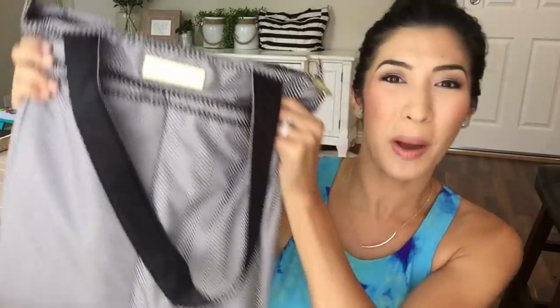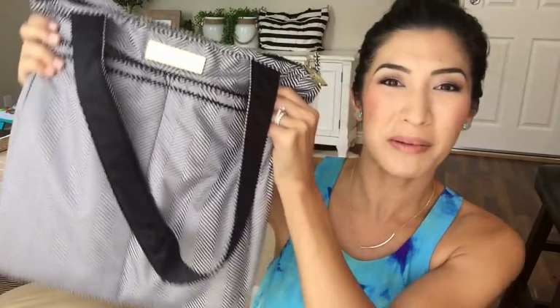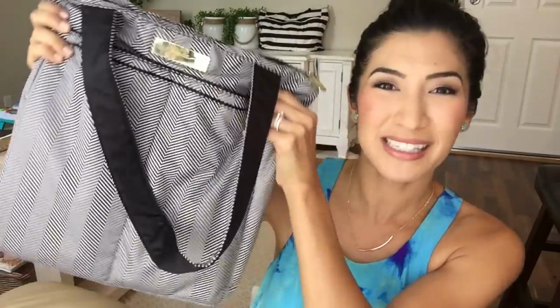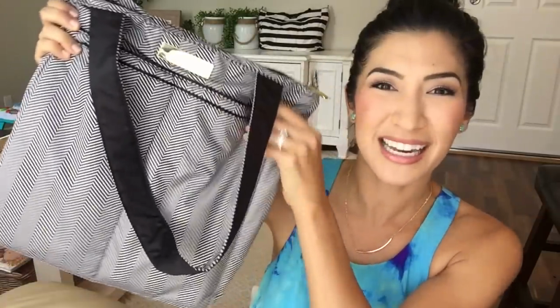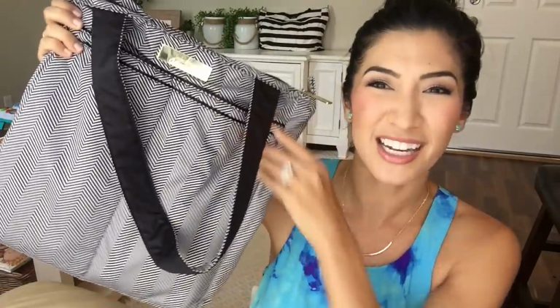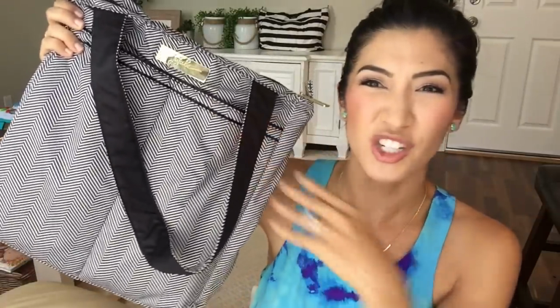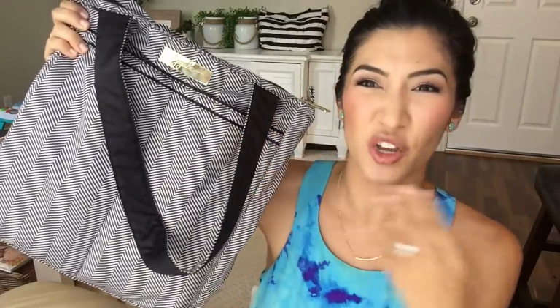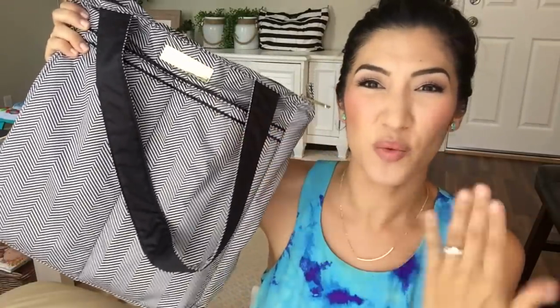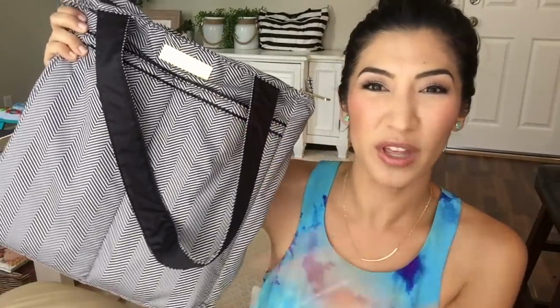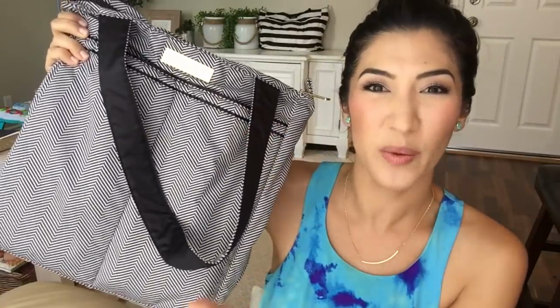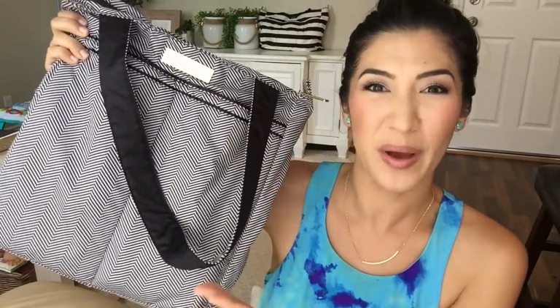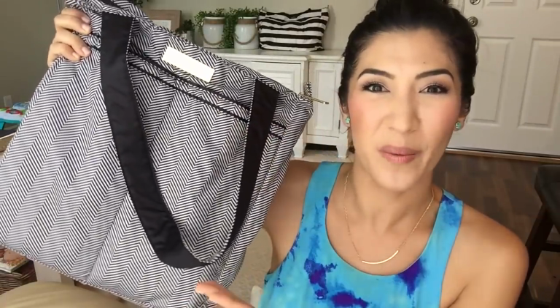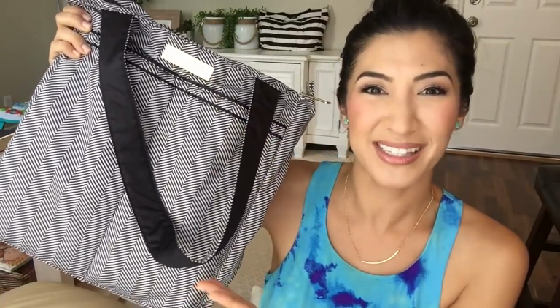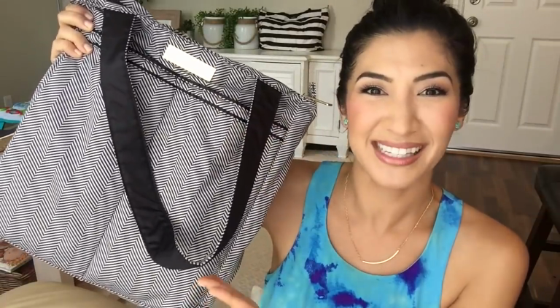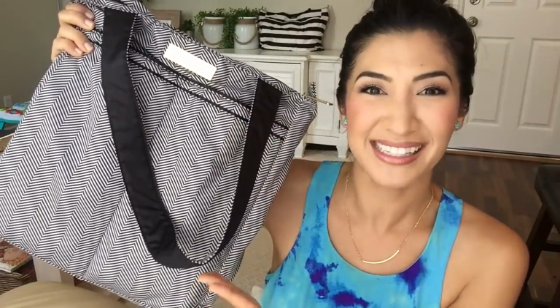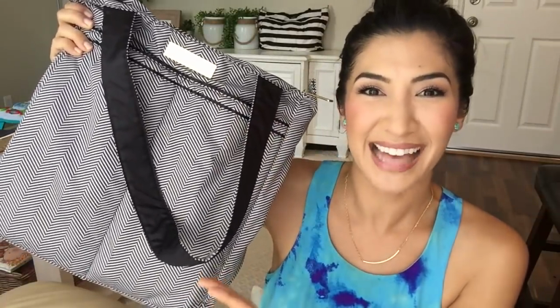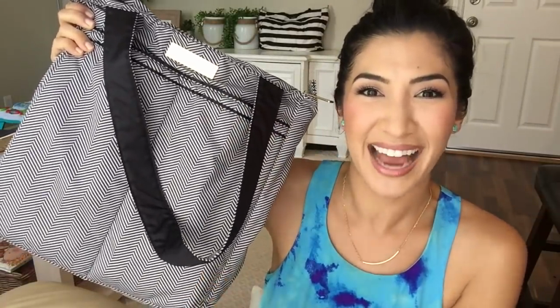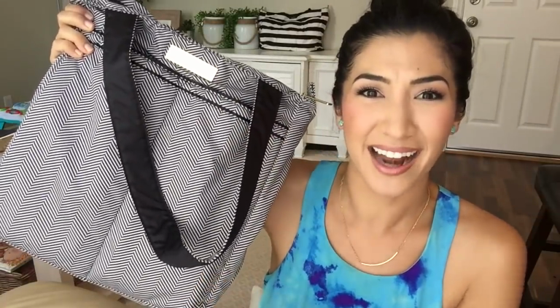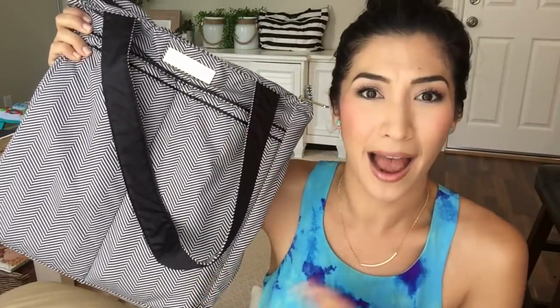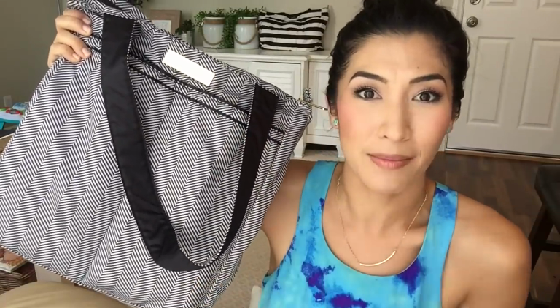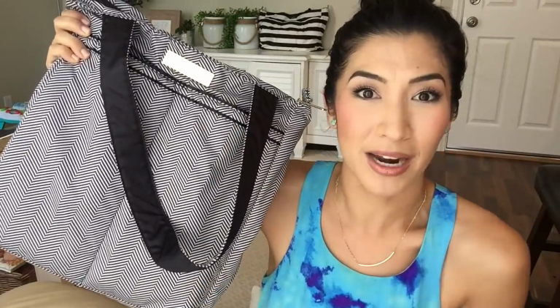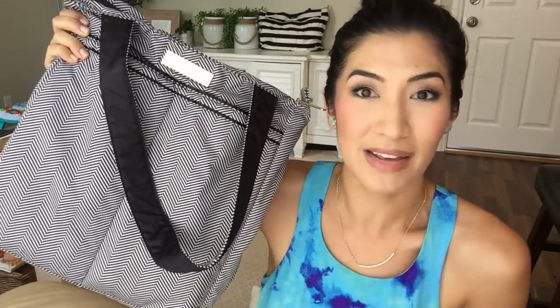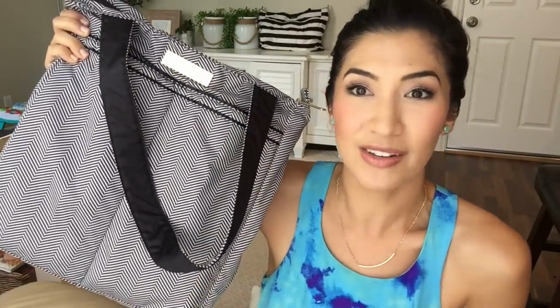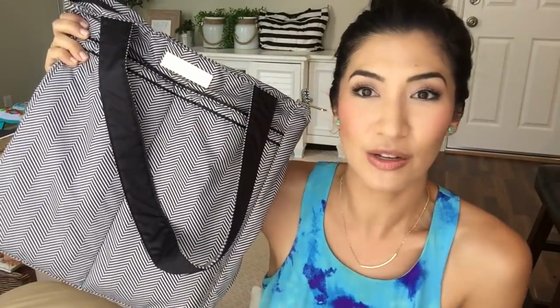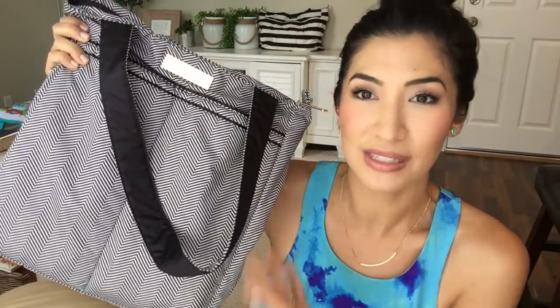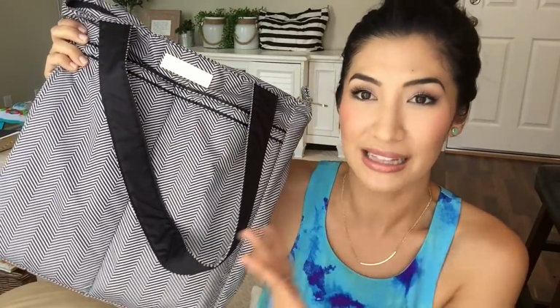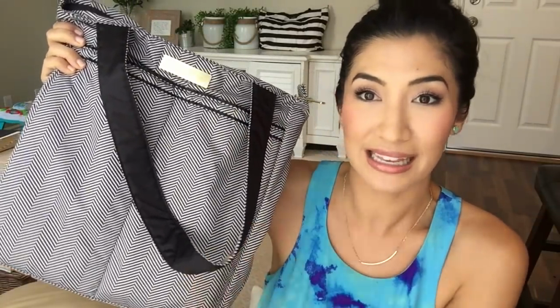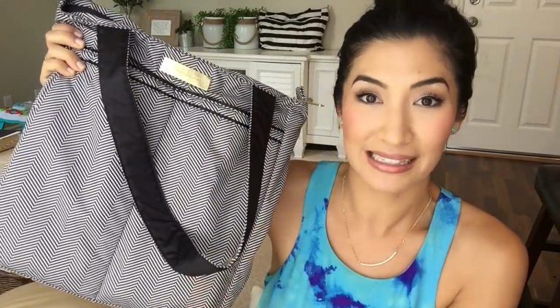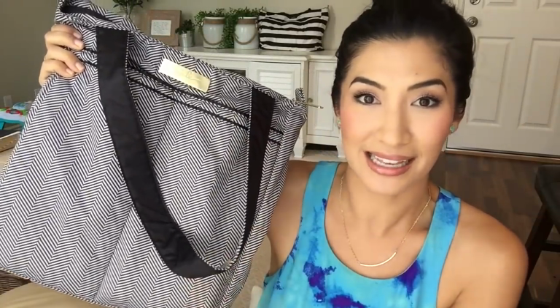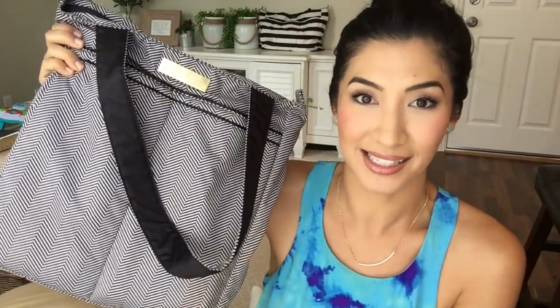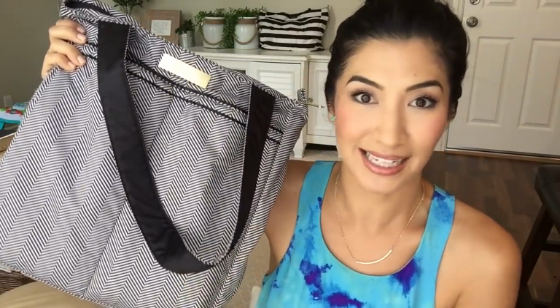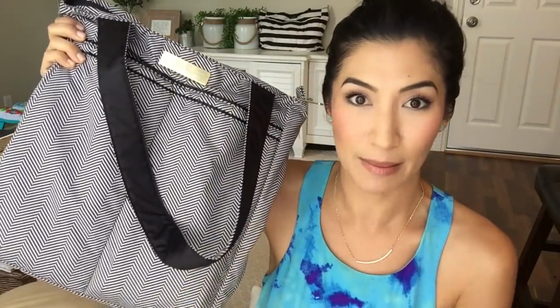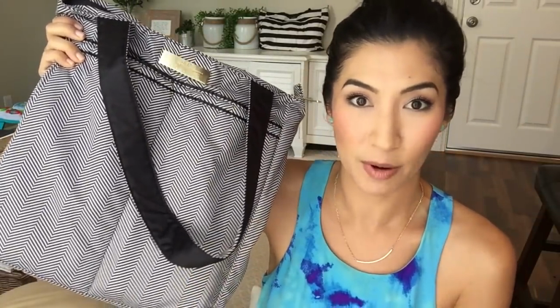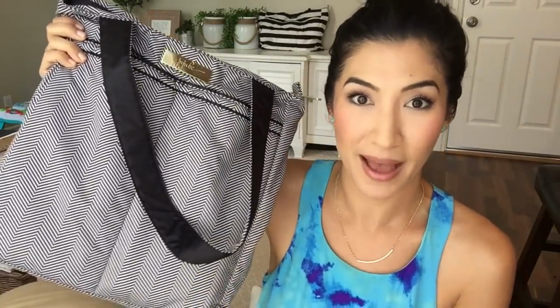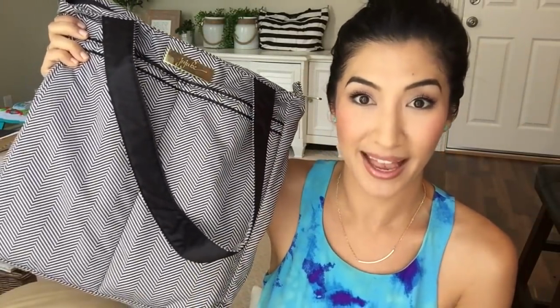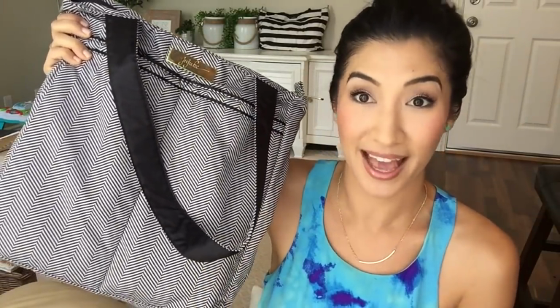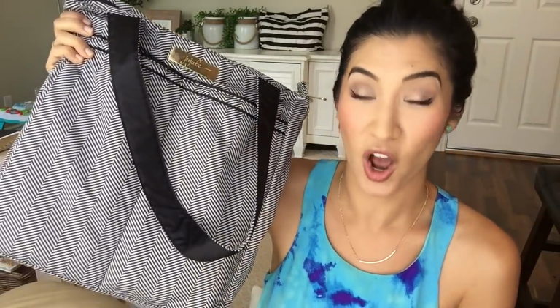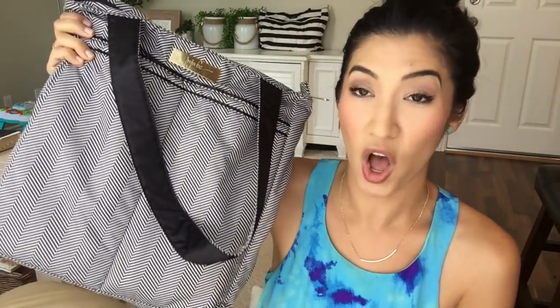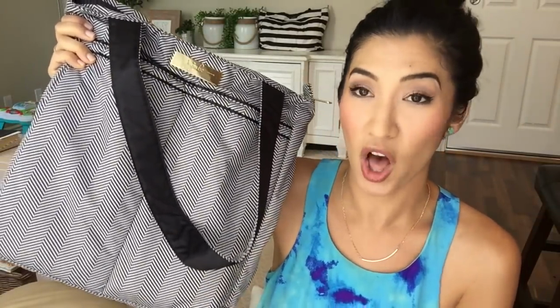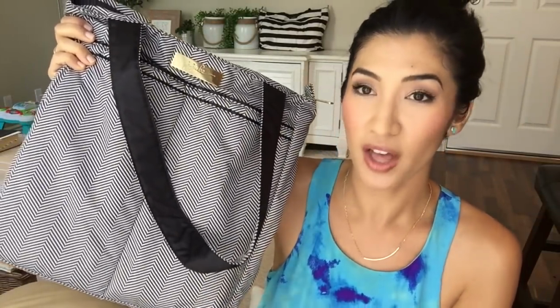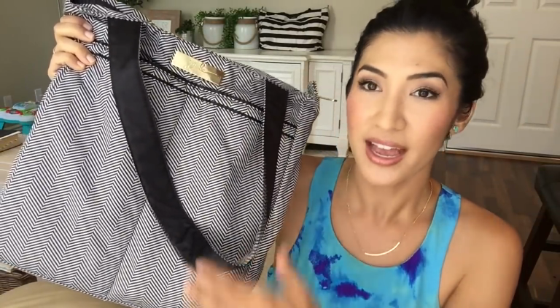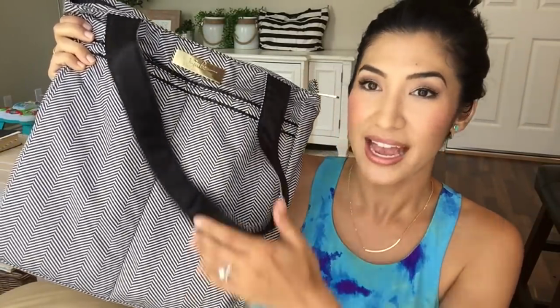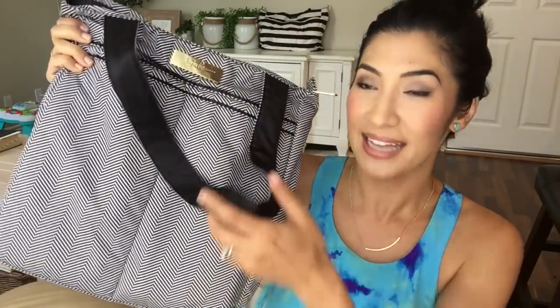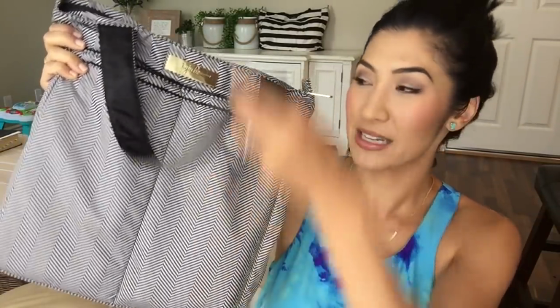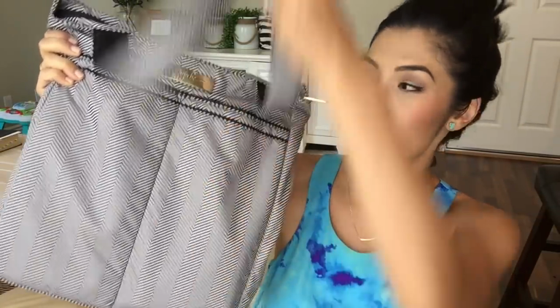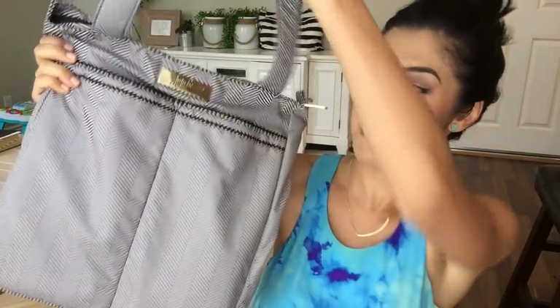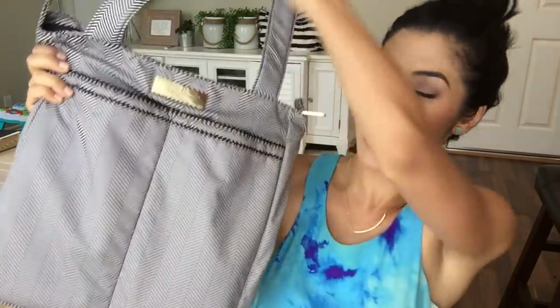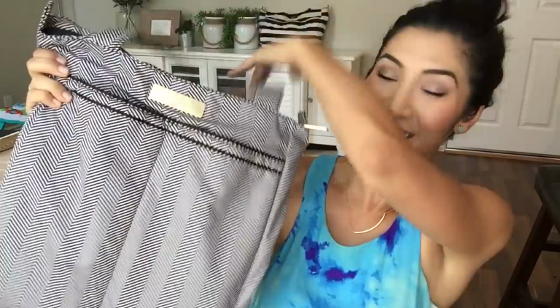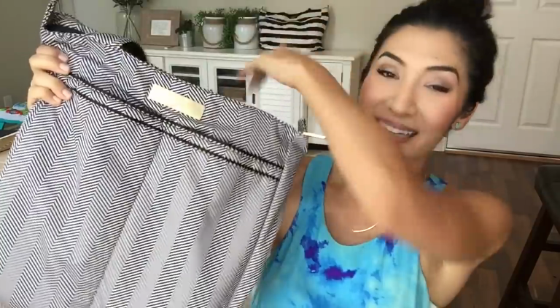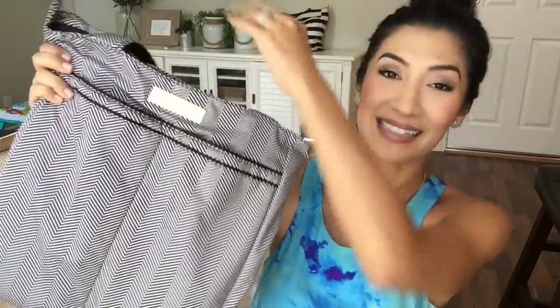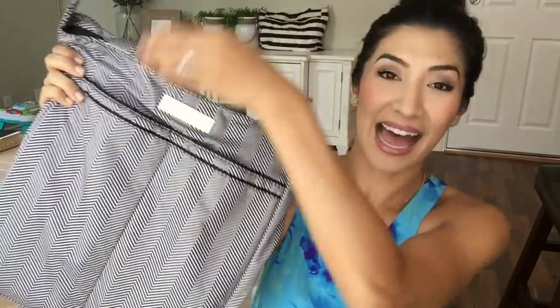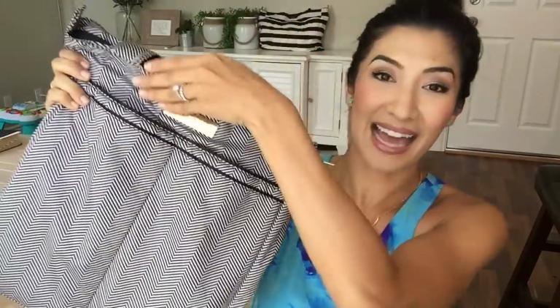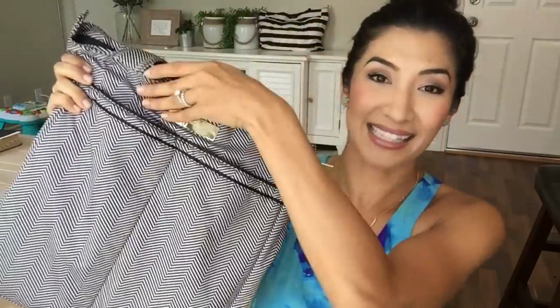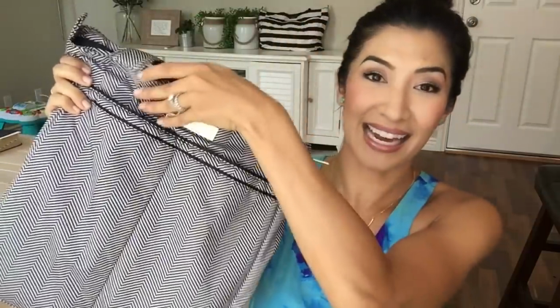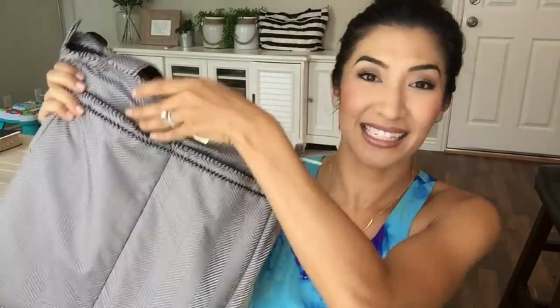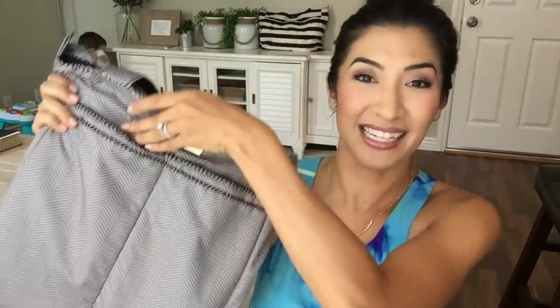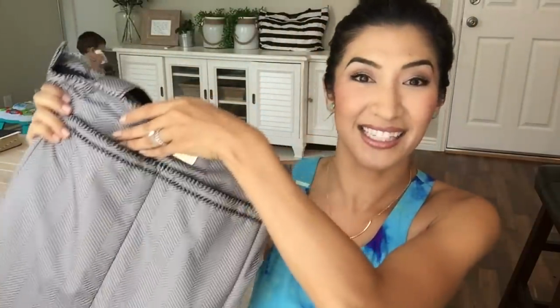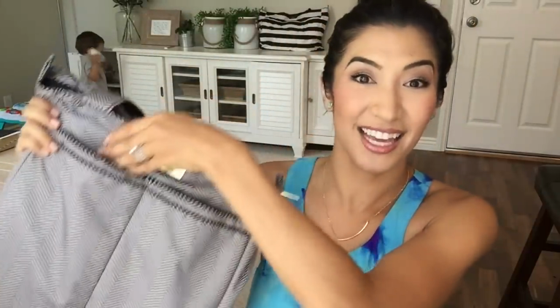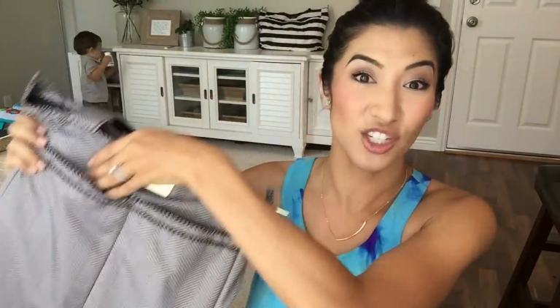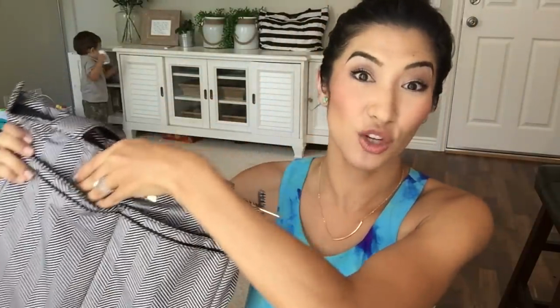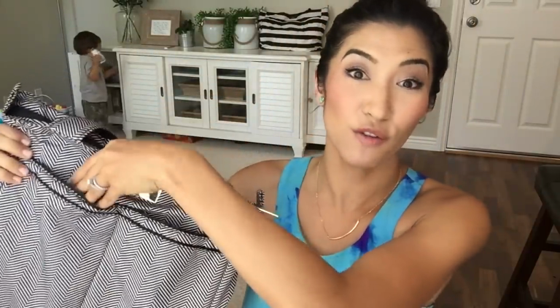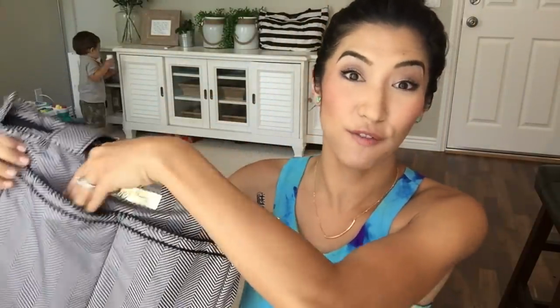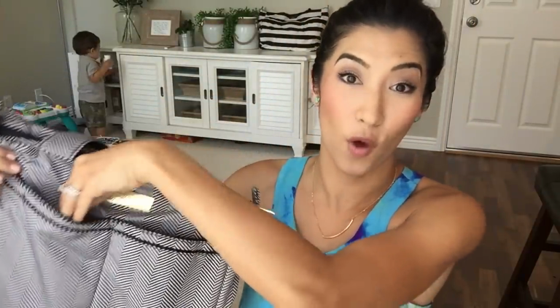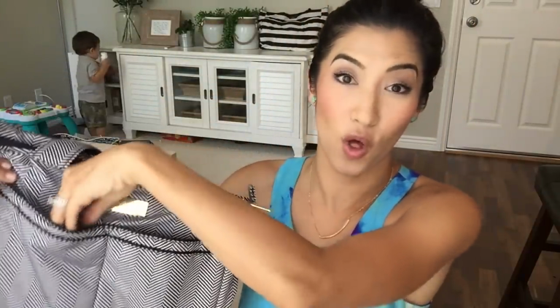I'm just going to show you really quick what's inside. I'm not even using this as a diaper bag at all. It's an amazing size and it doesn't get too full.